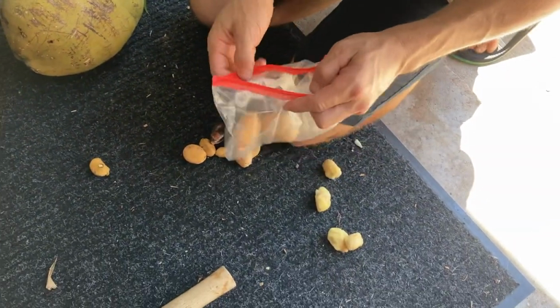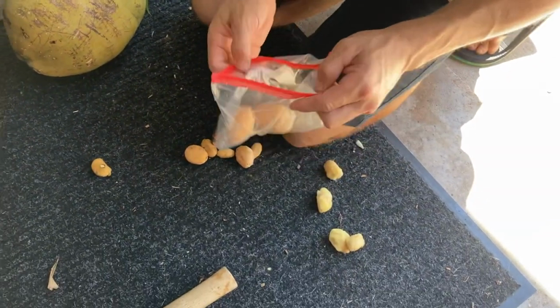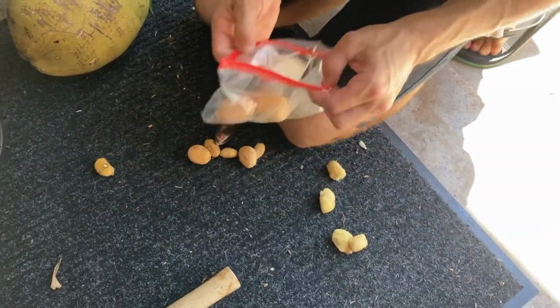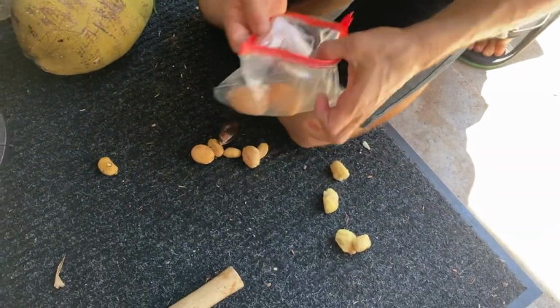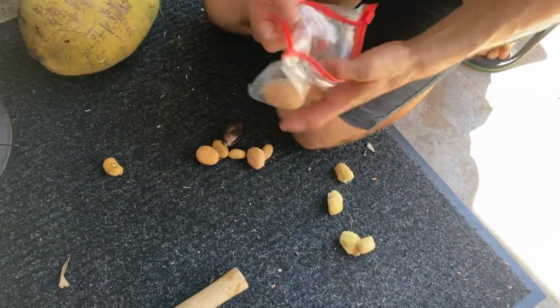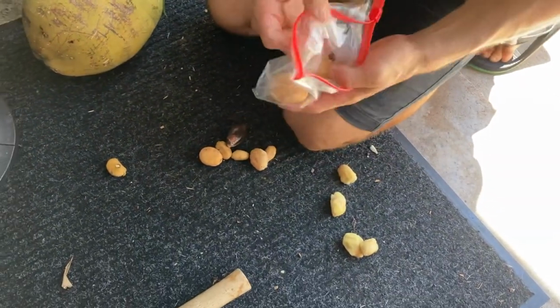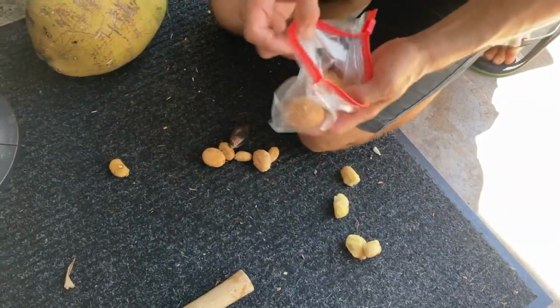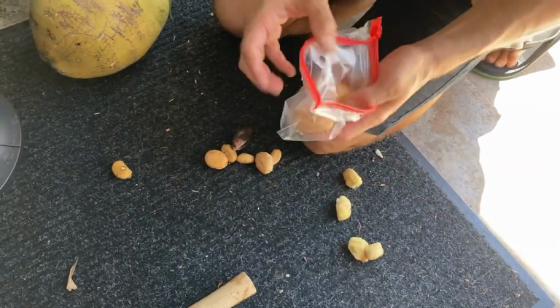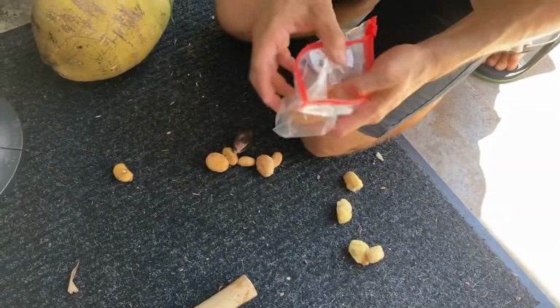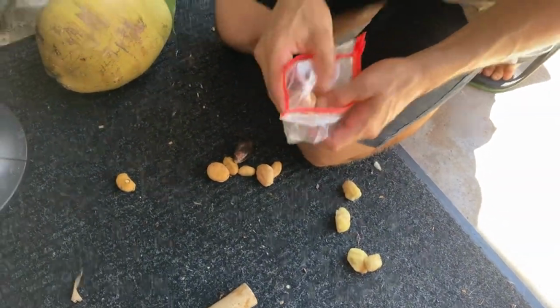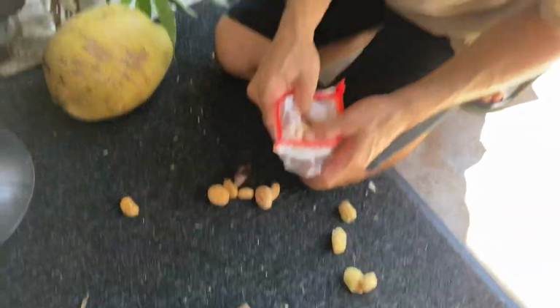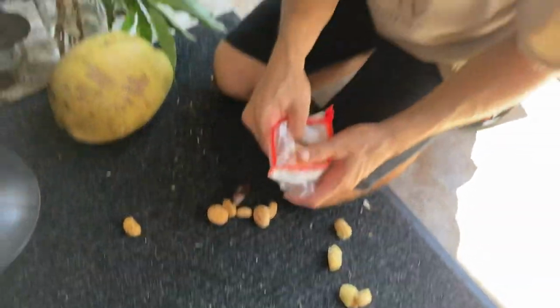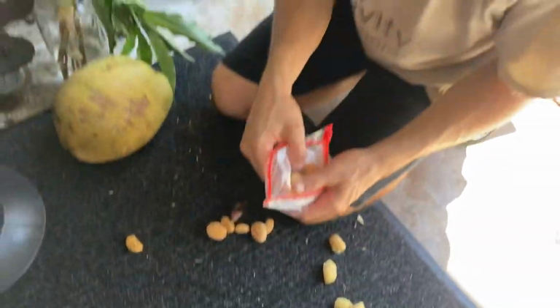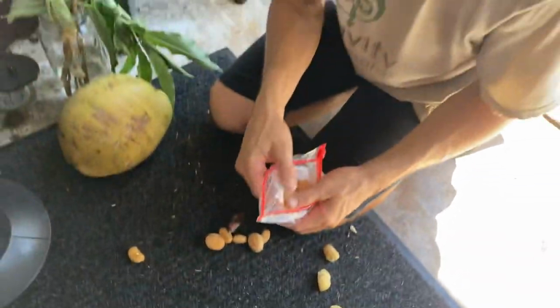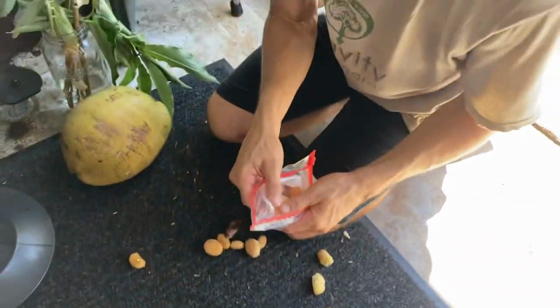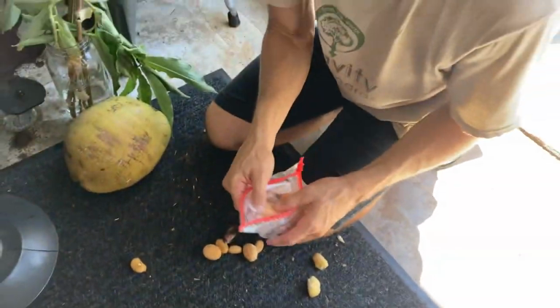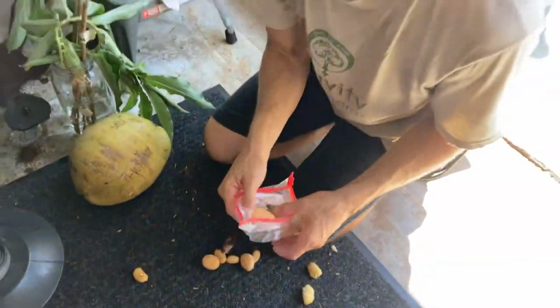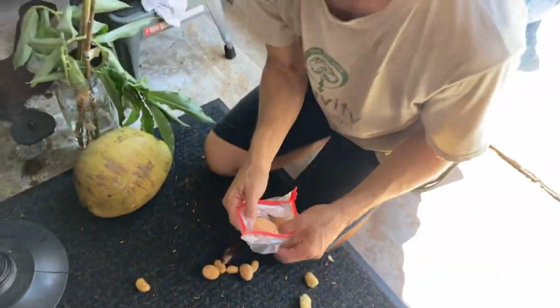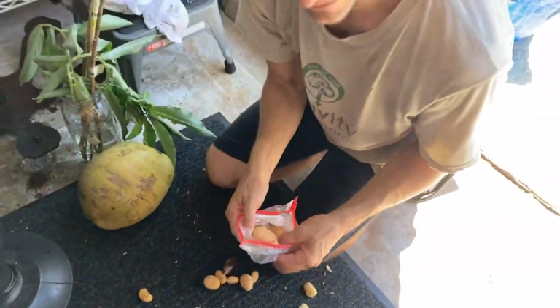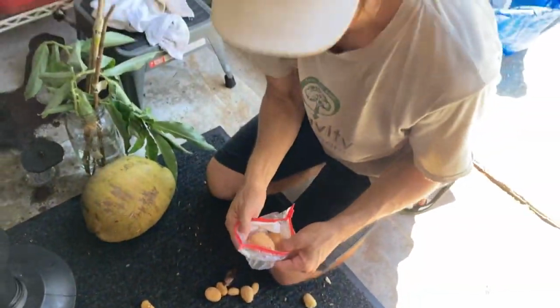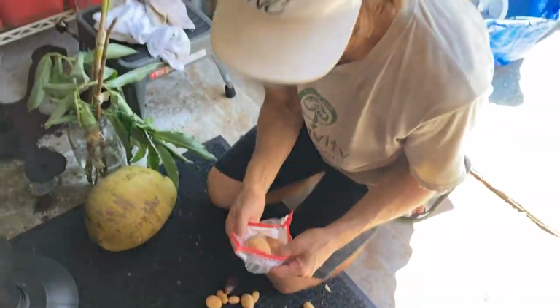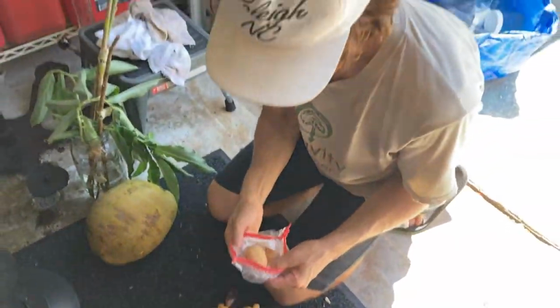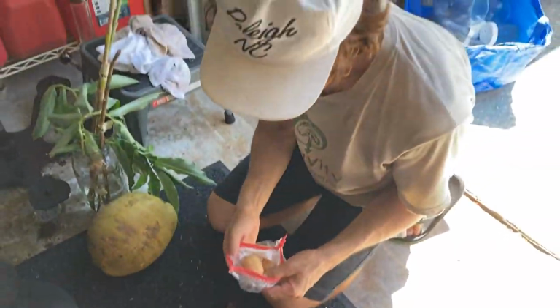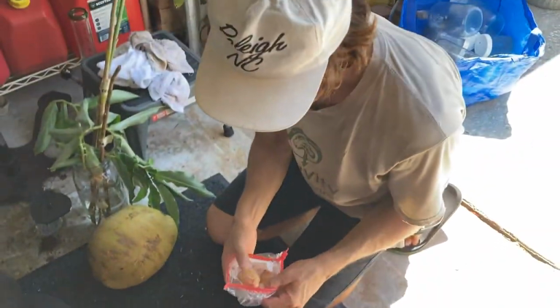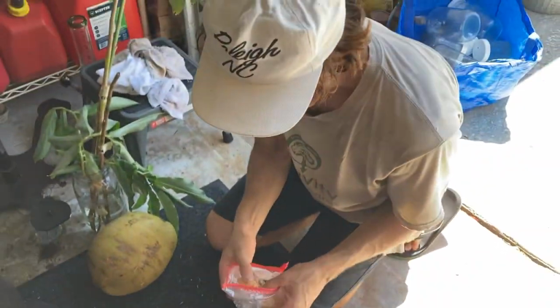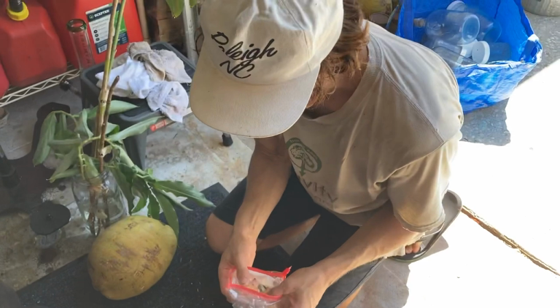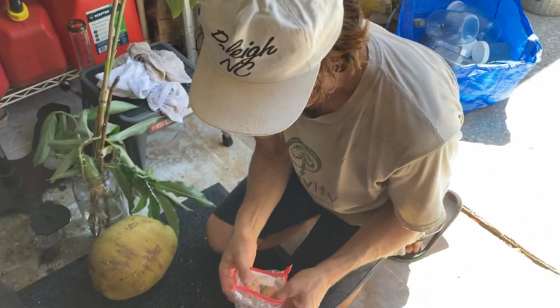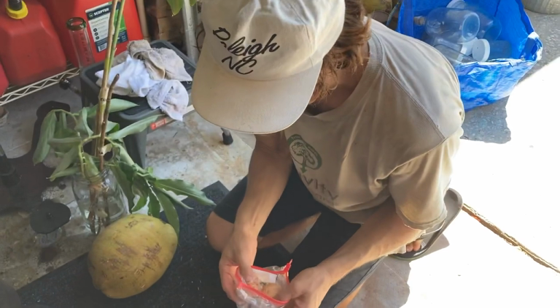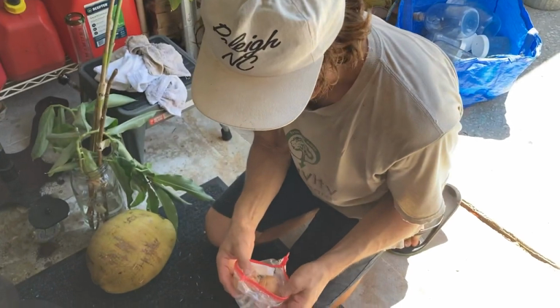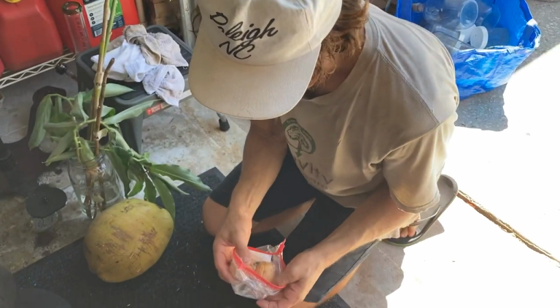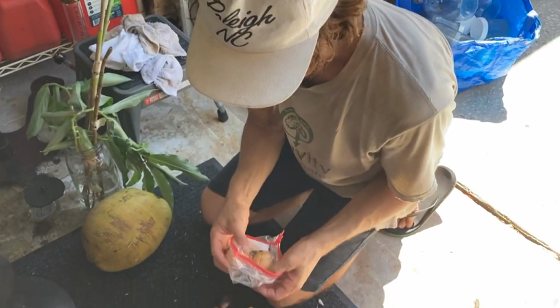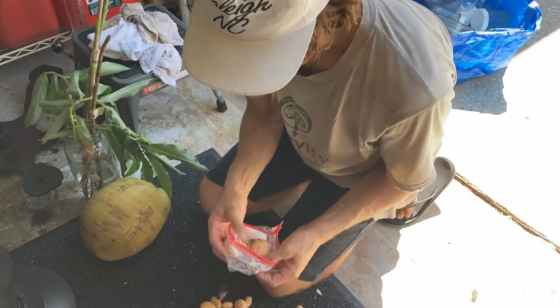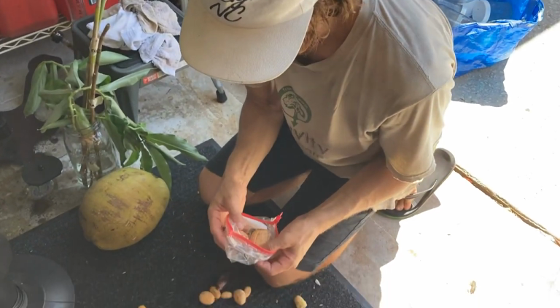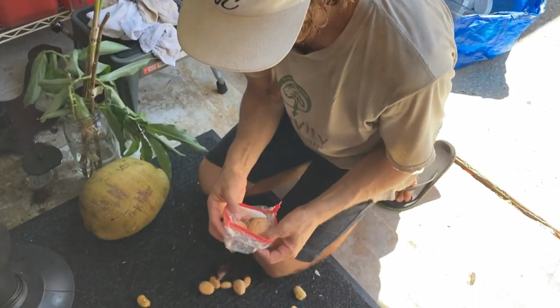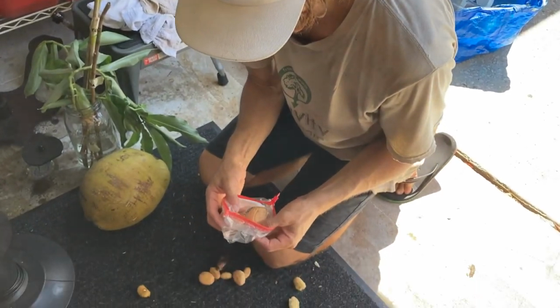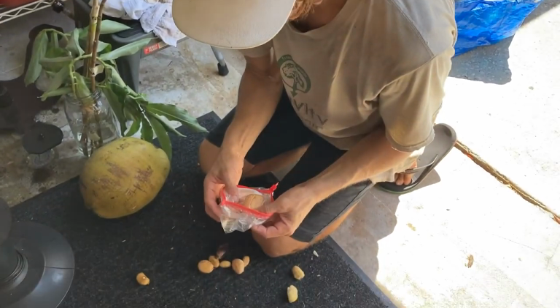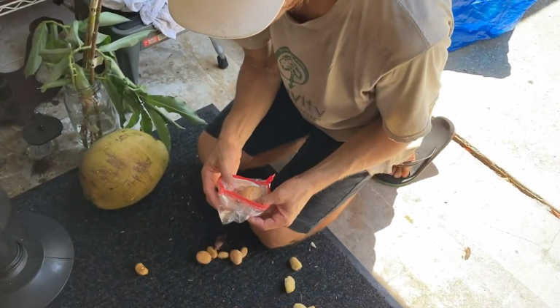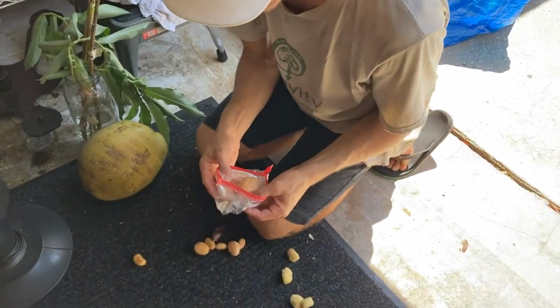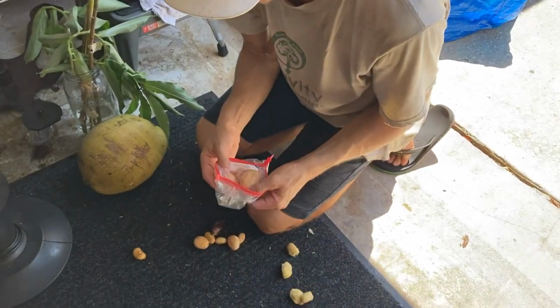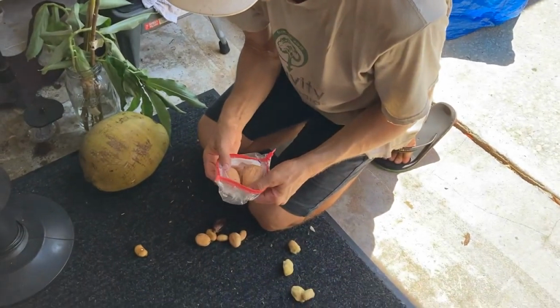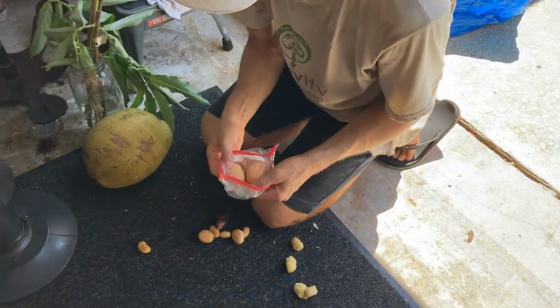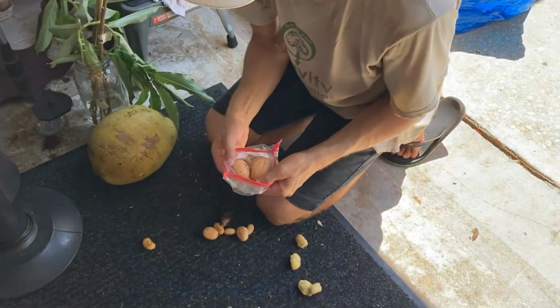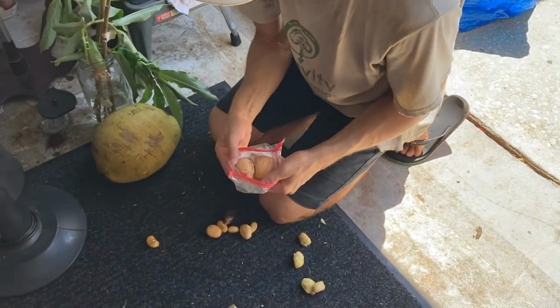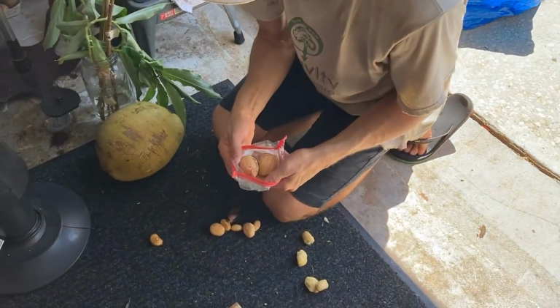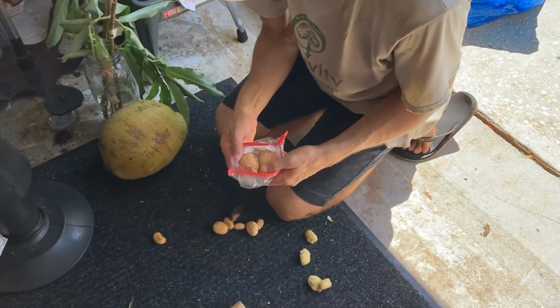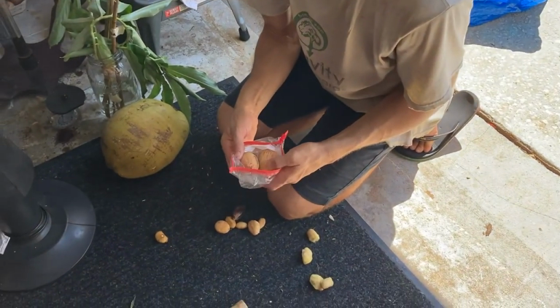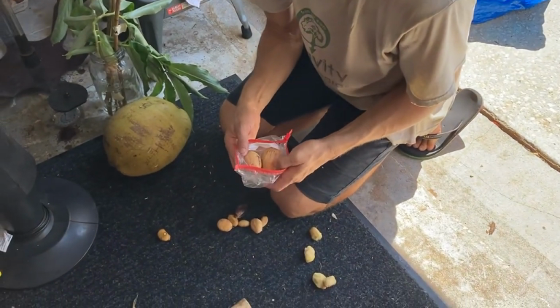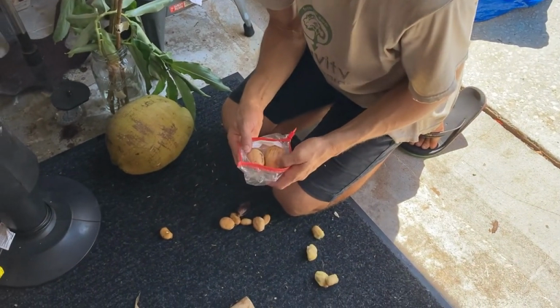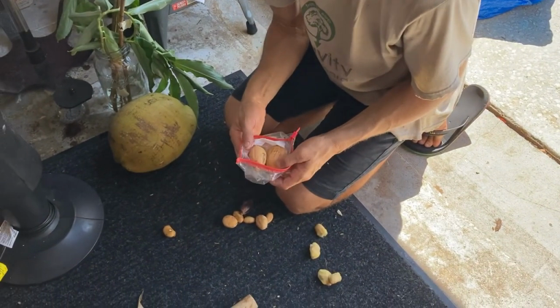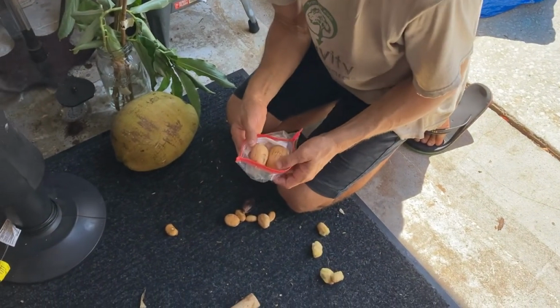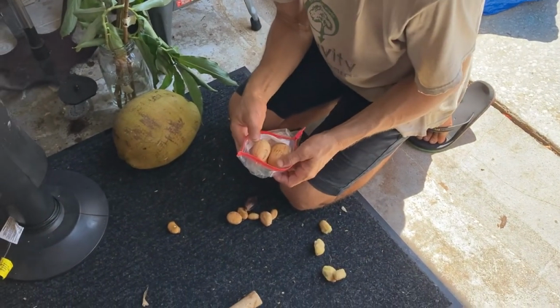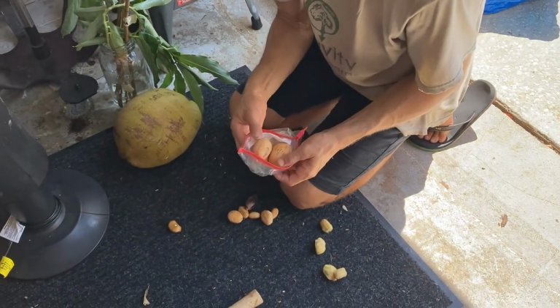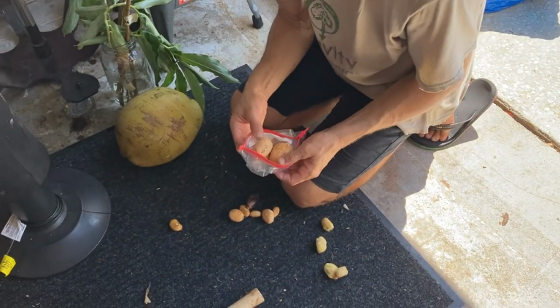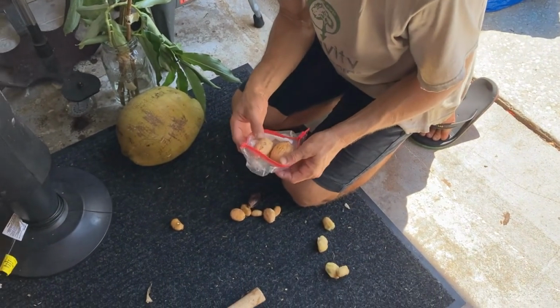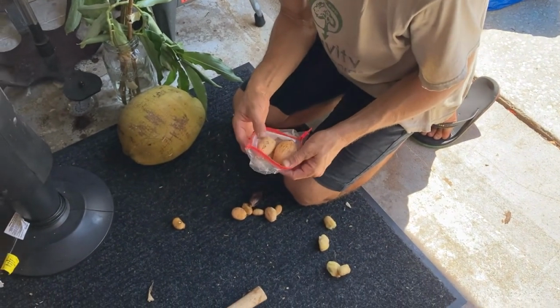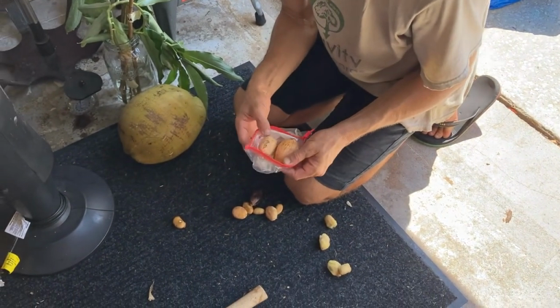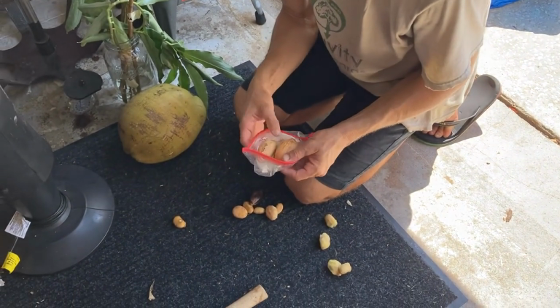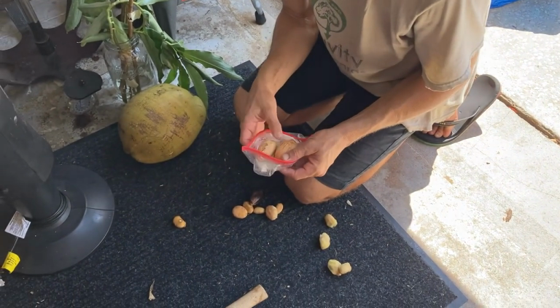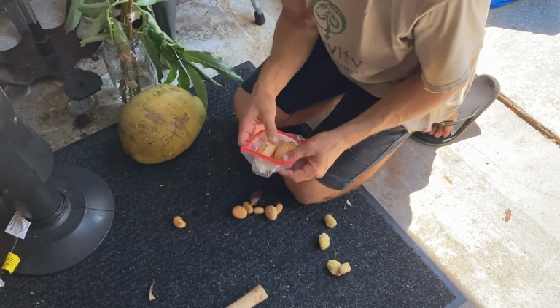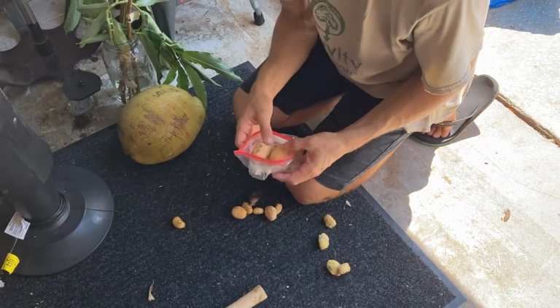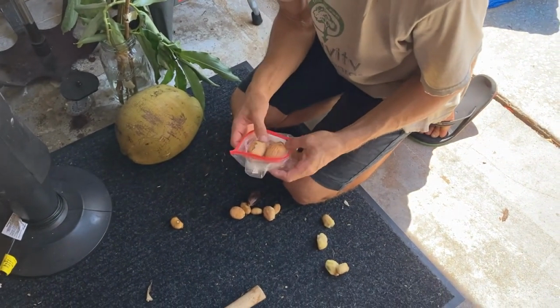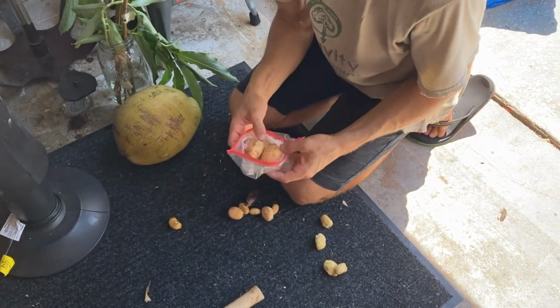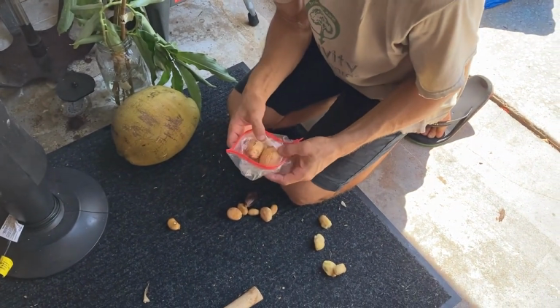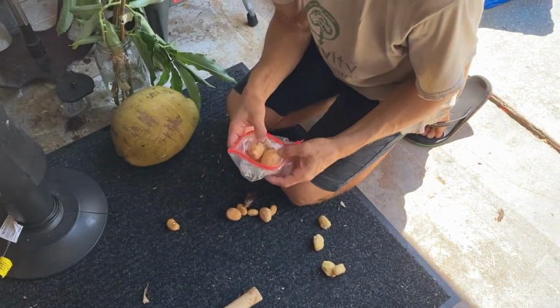These are some immature avocado seeds from a tree that was labeled Russell that we have bought — that's not Russell.